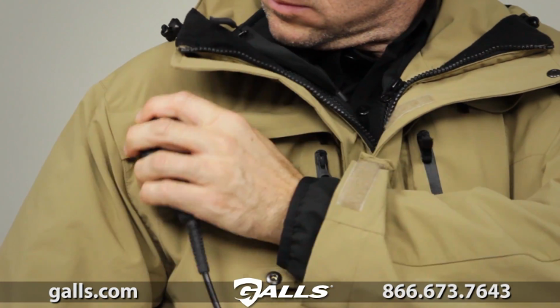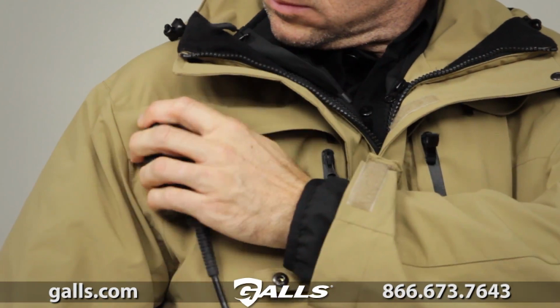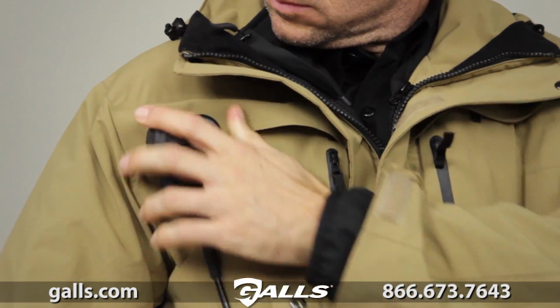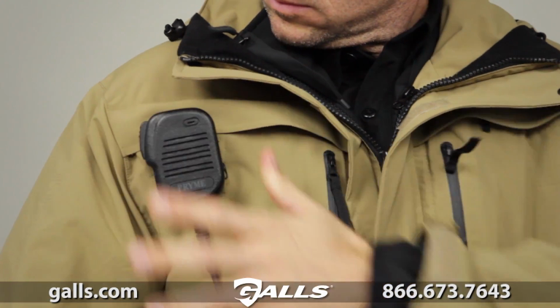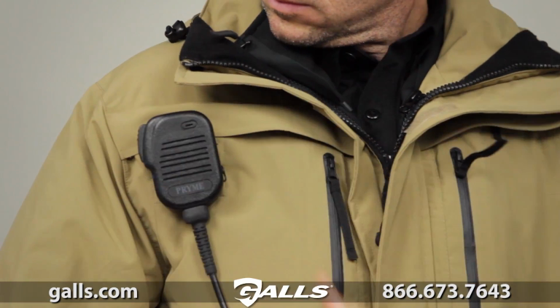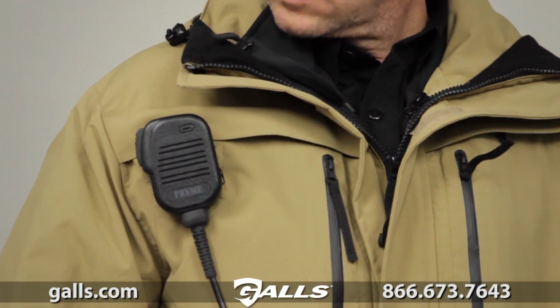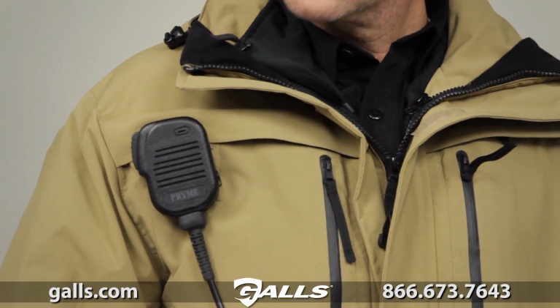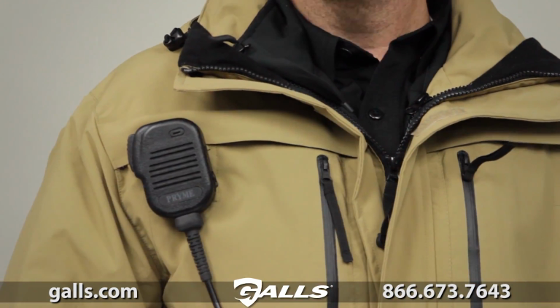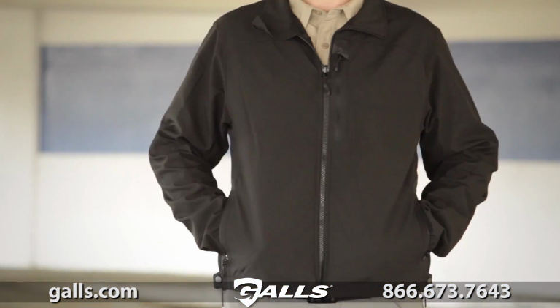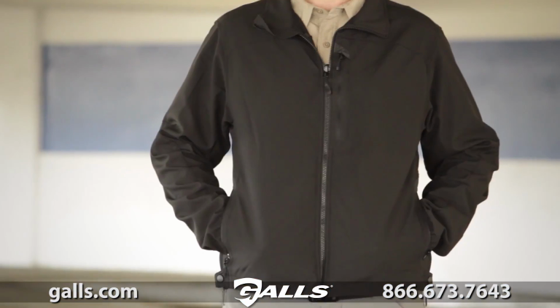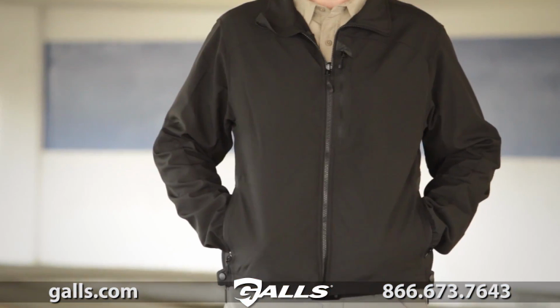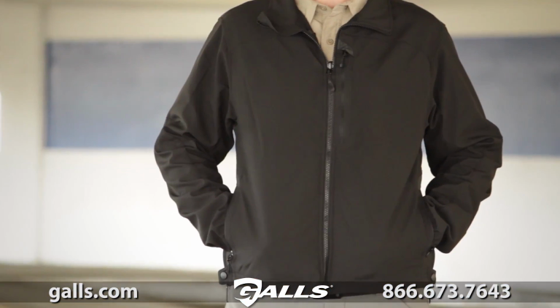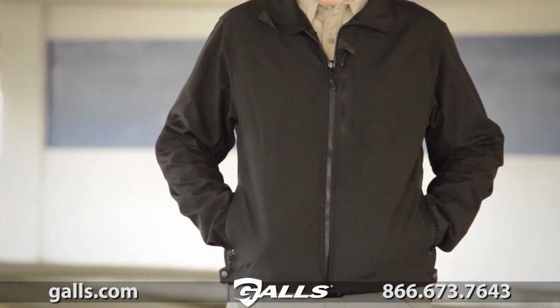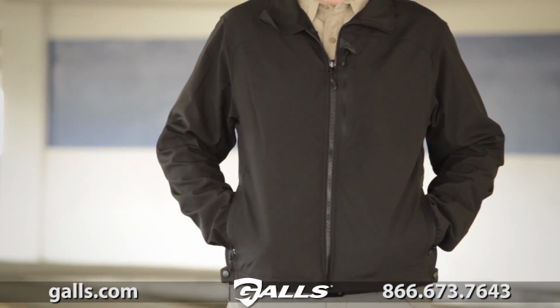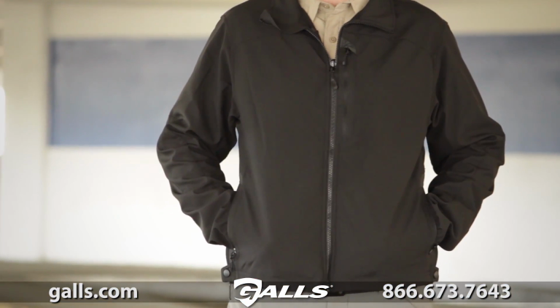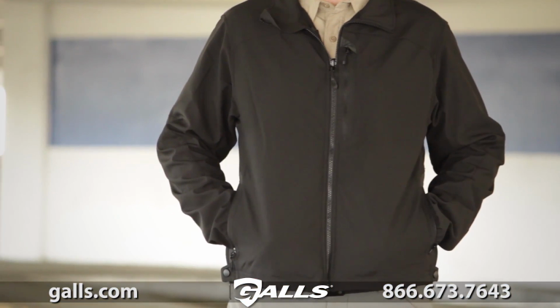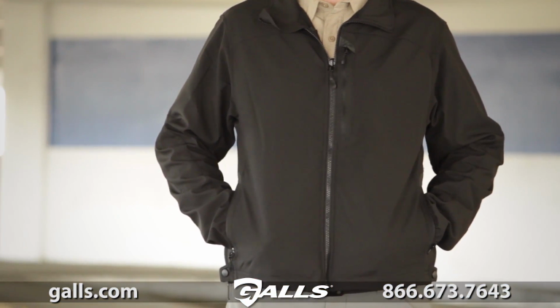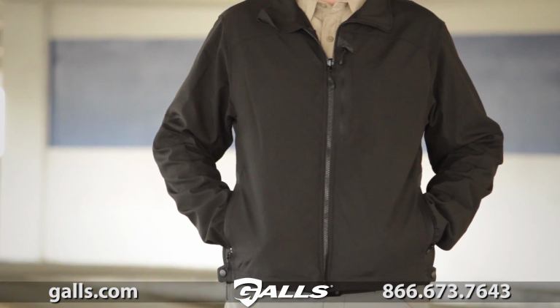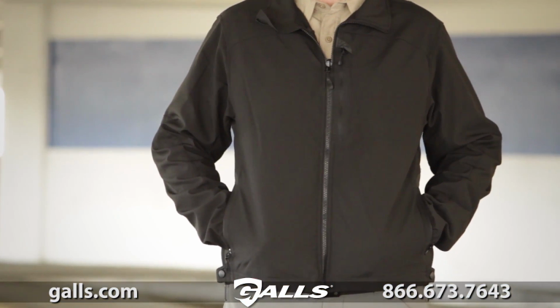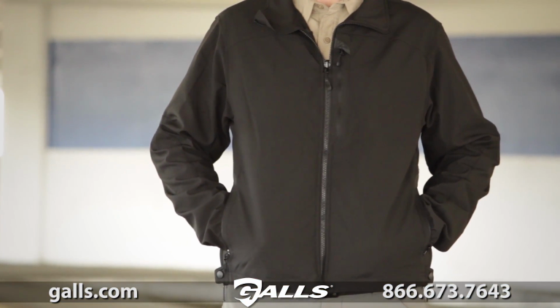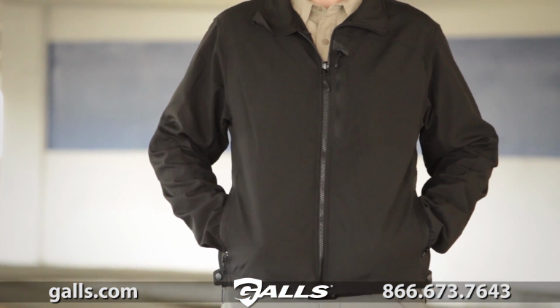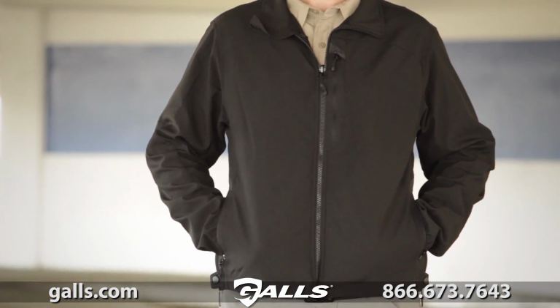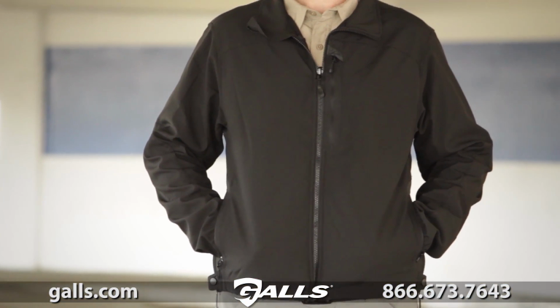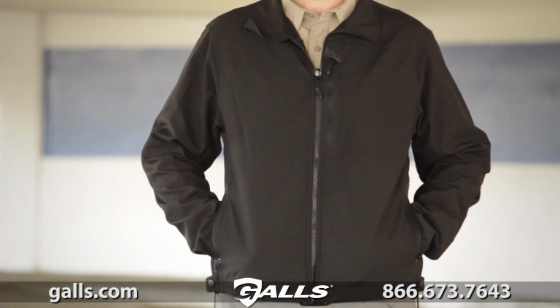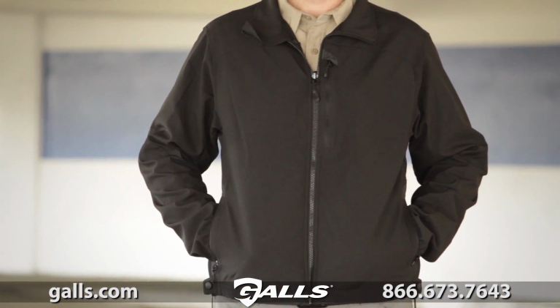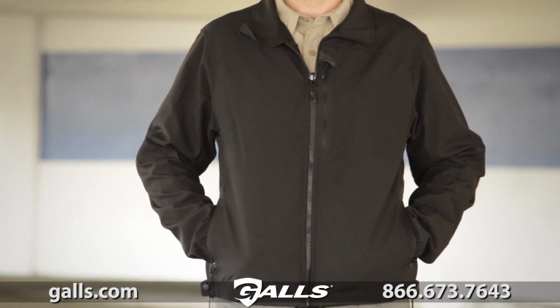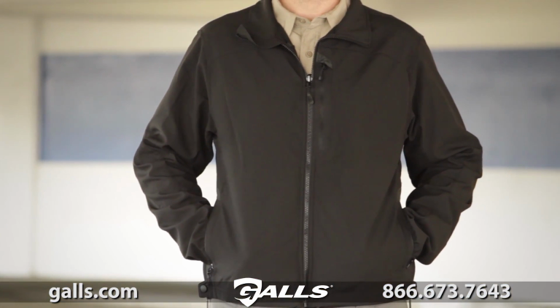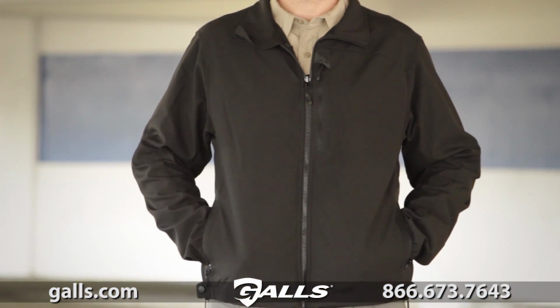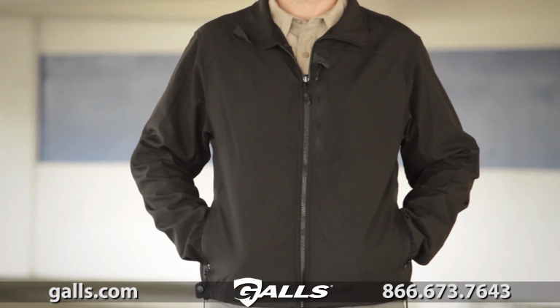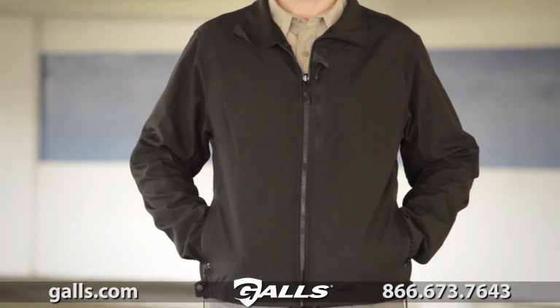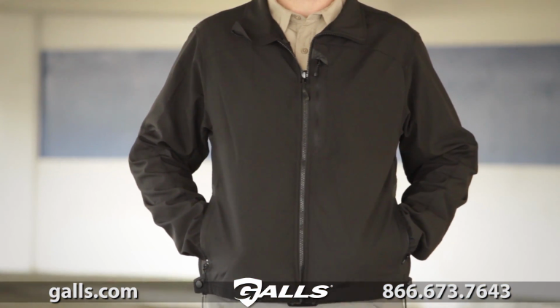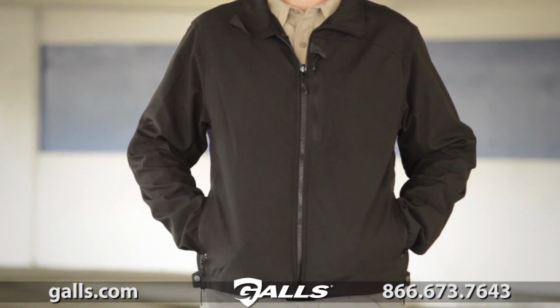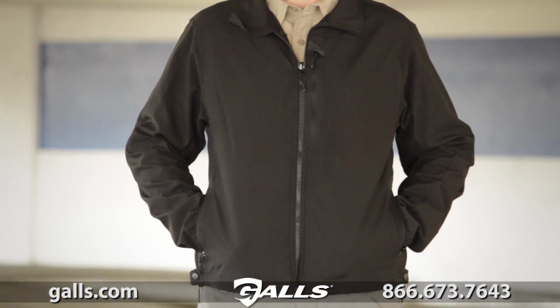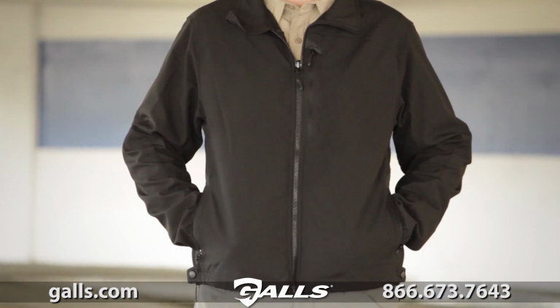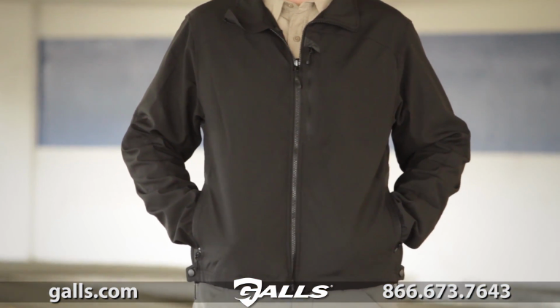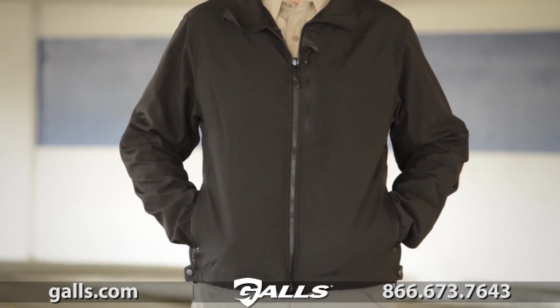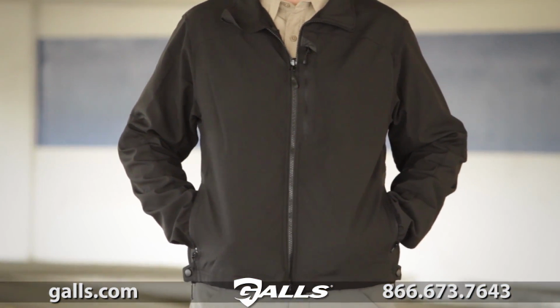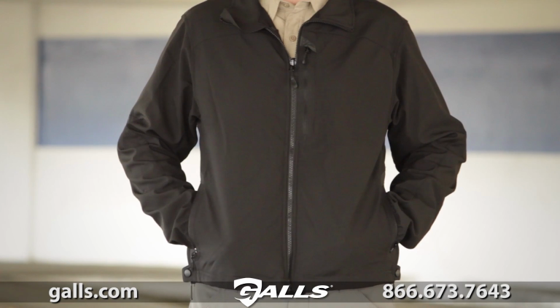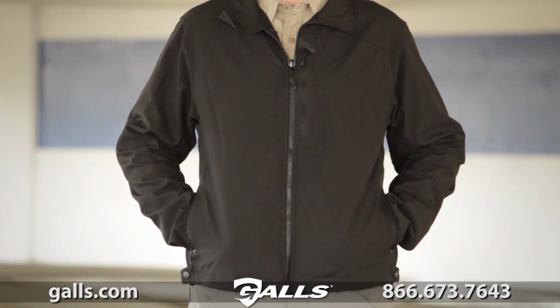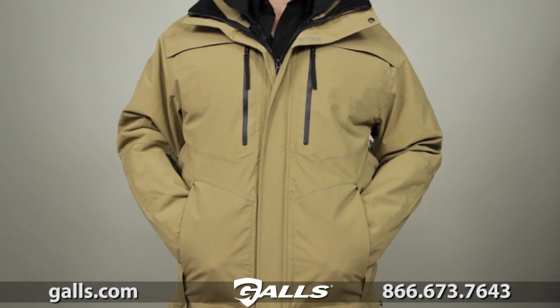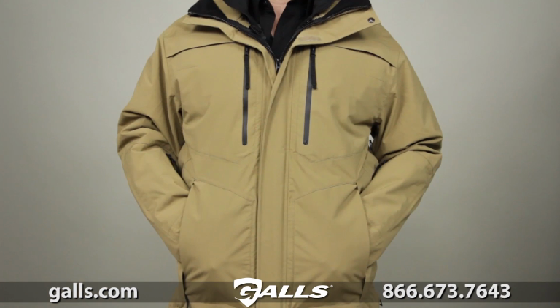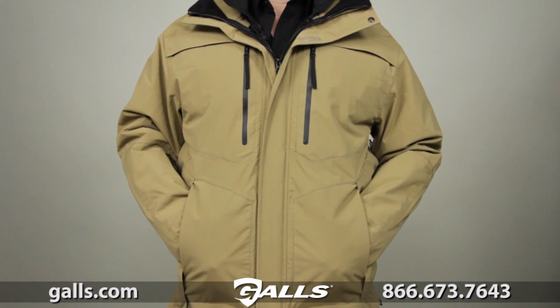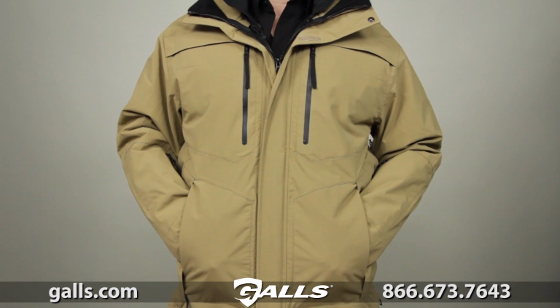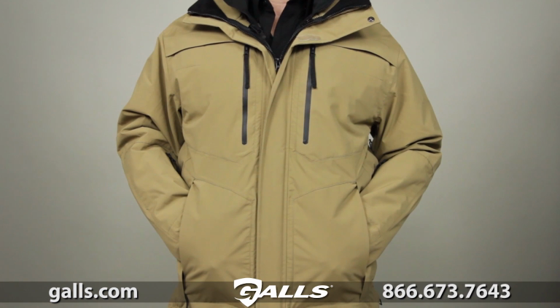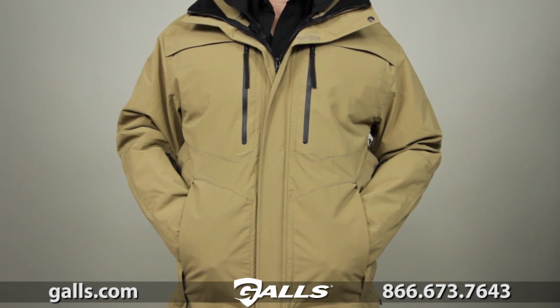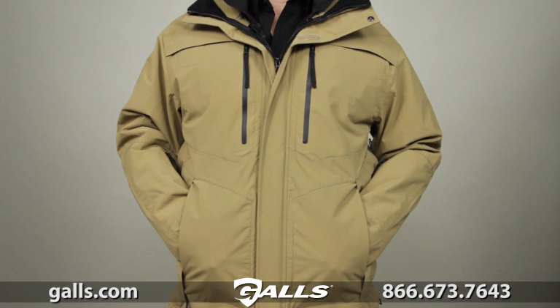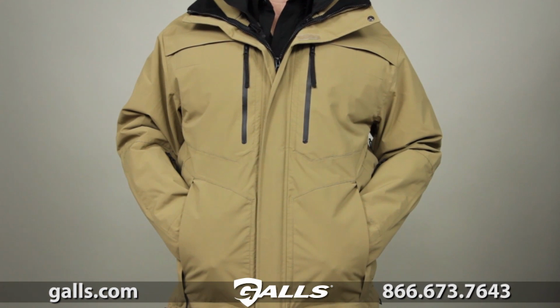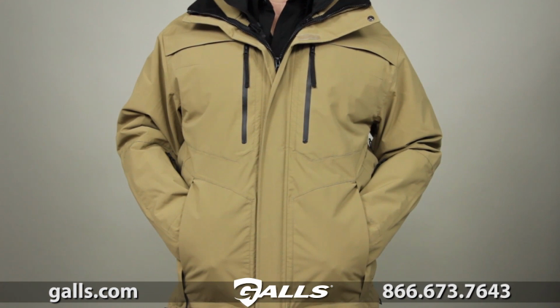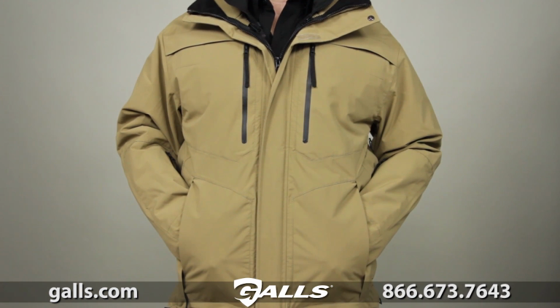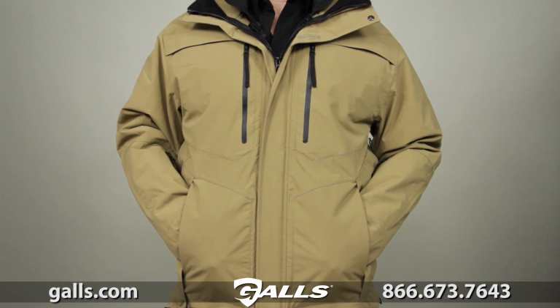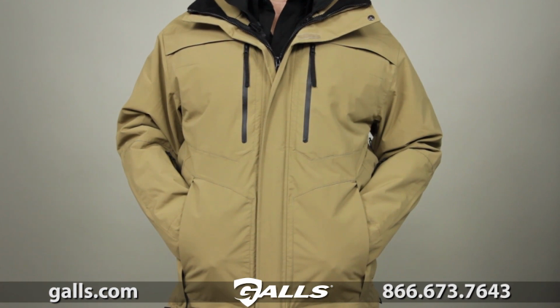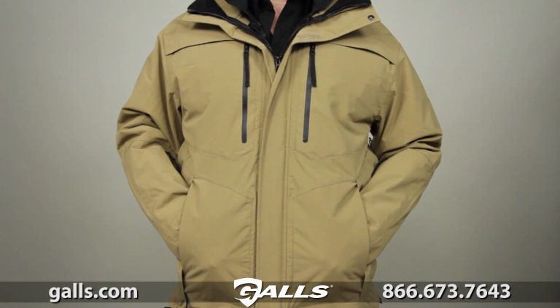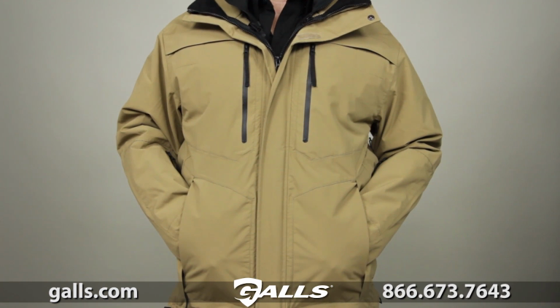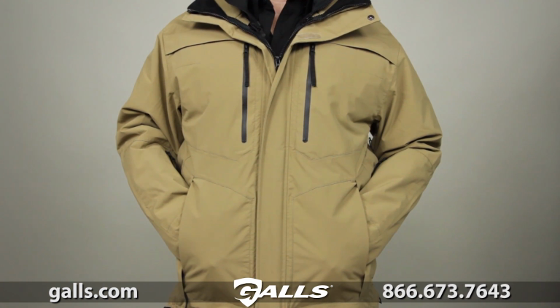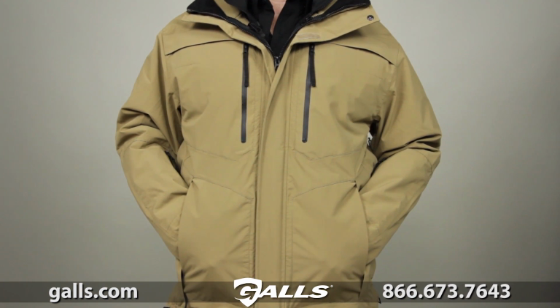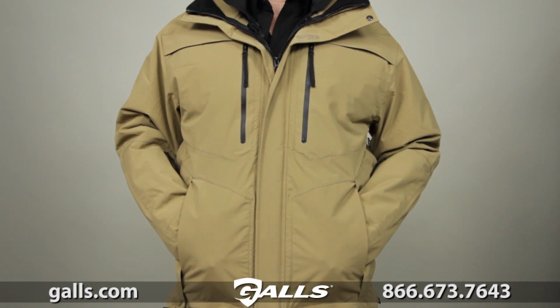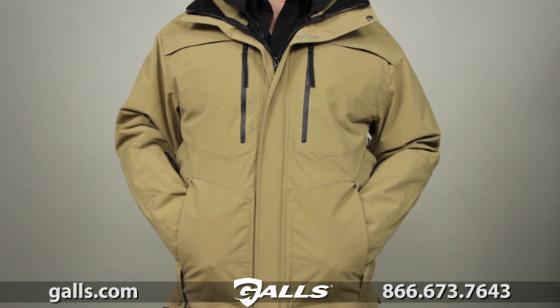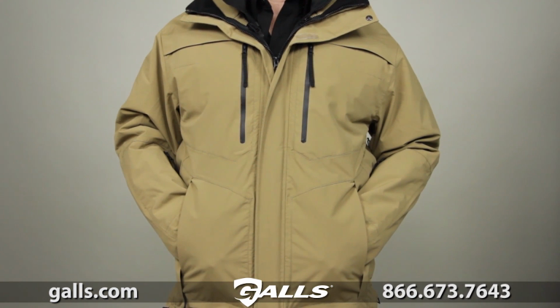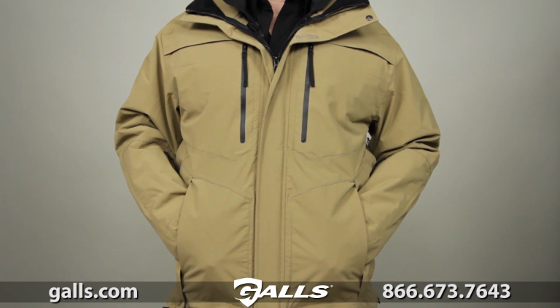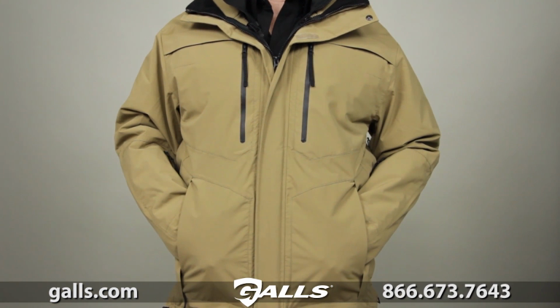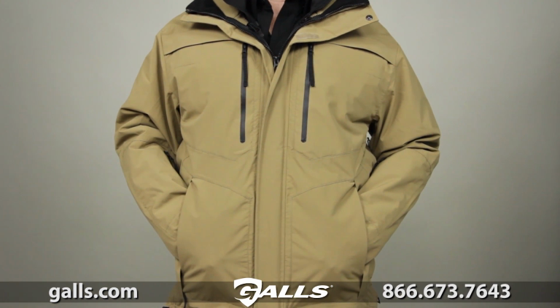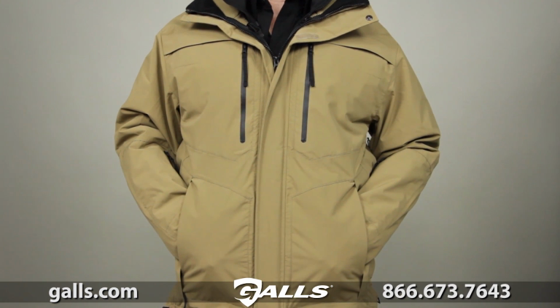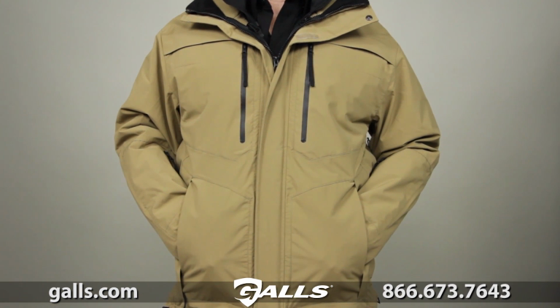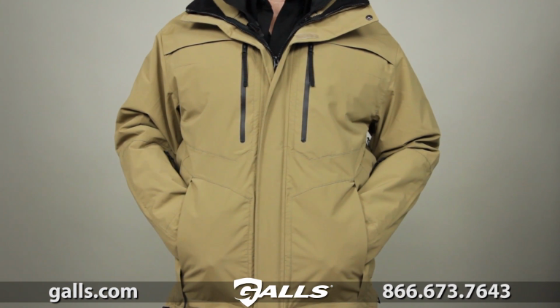The inner jacket is made from a 100% polyester bonded soft shell. This is the 511 Bristol Parka.